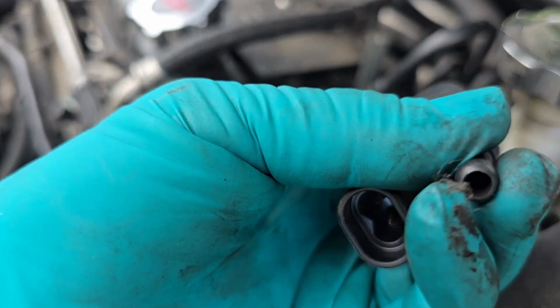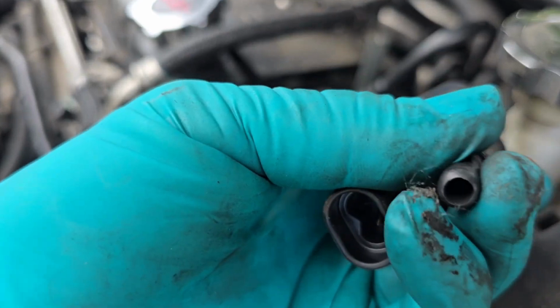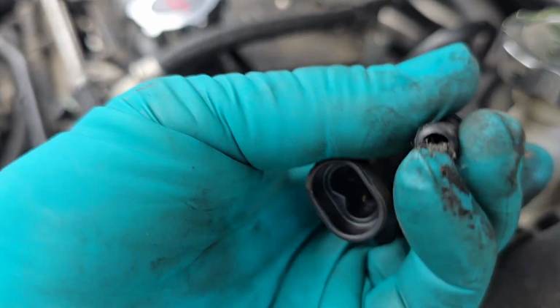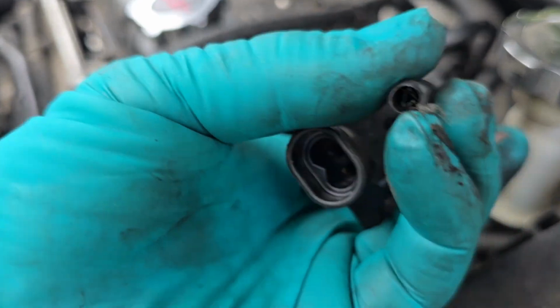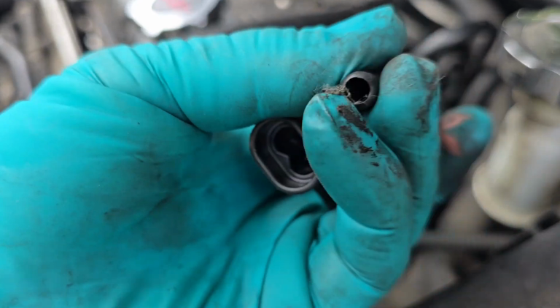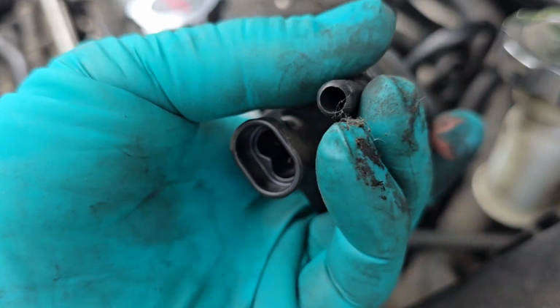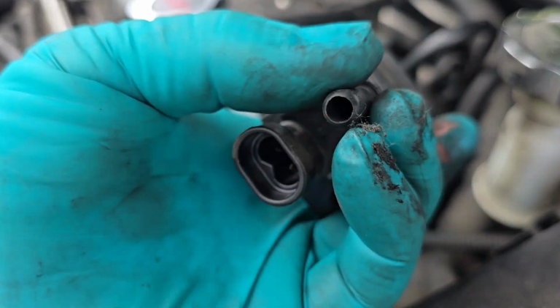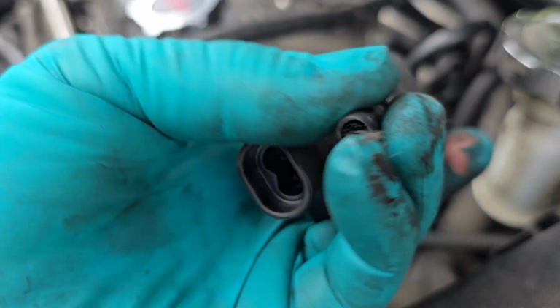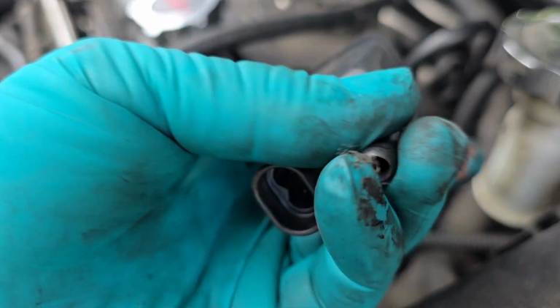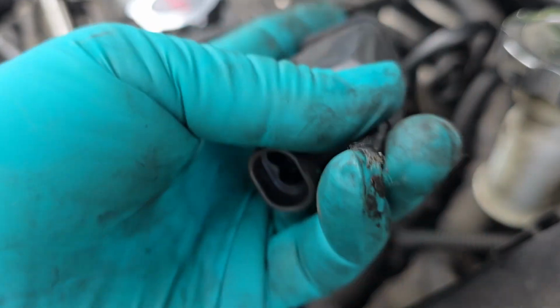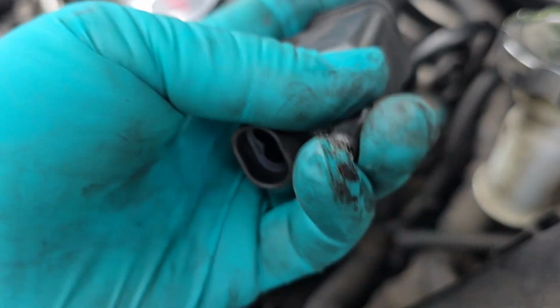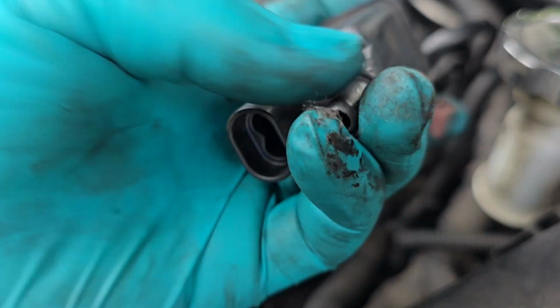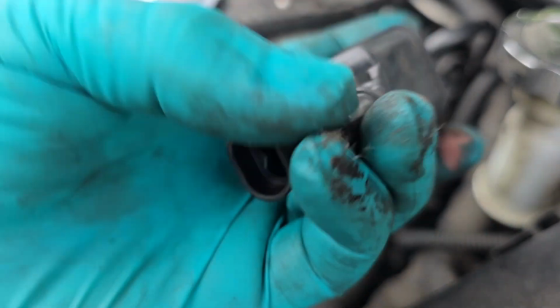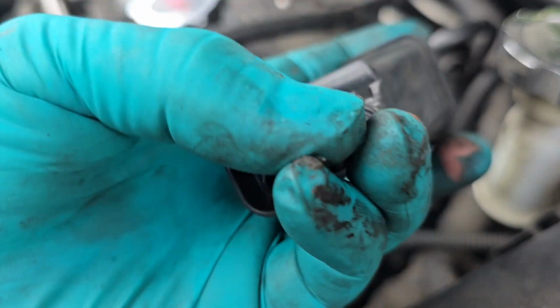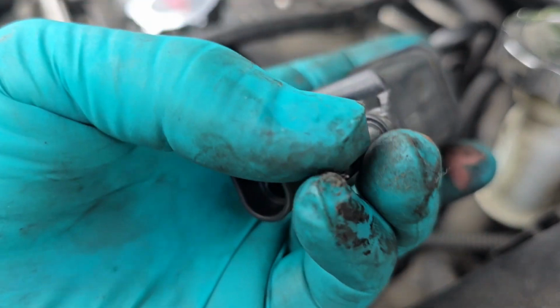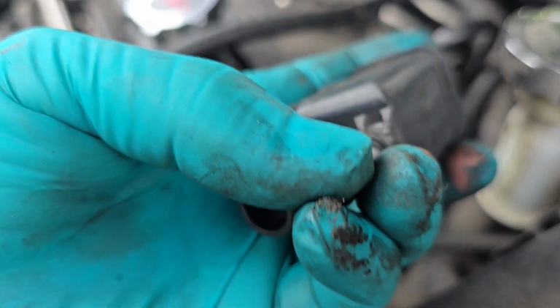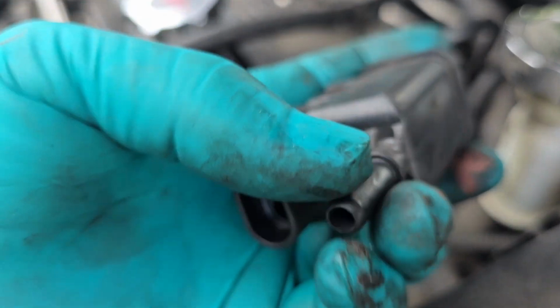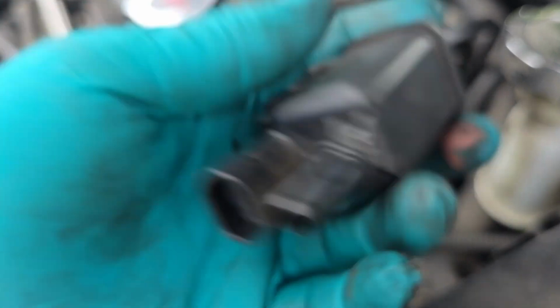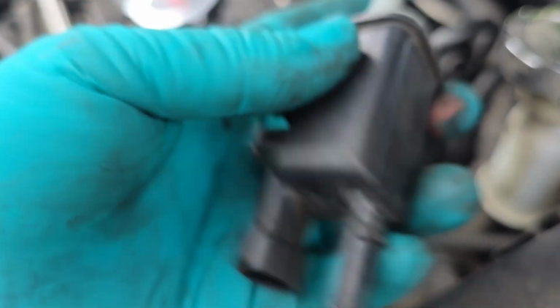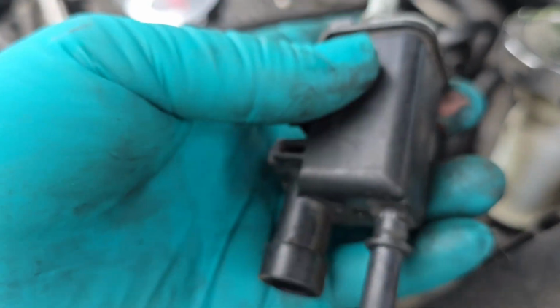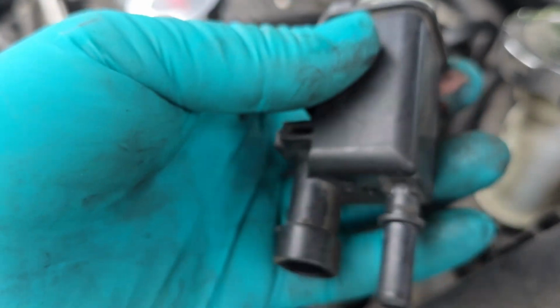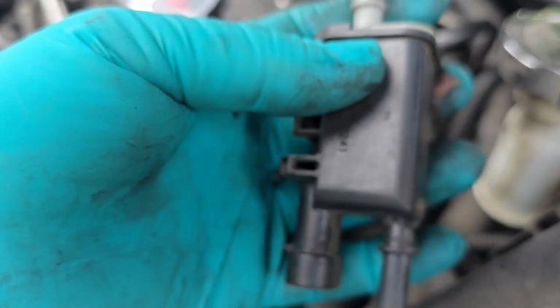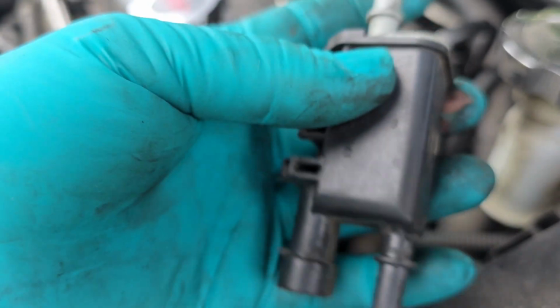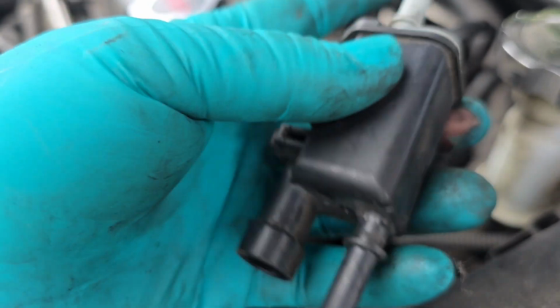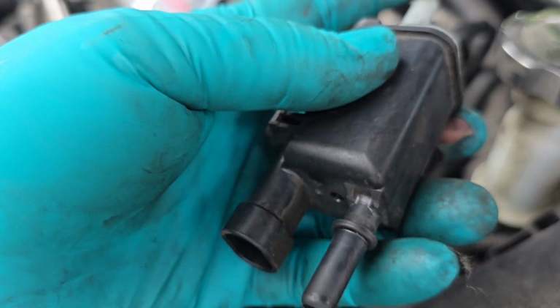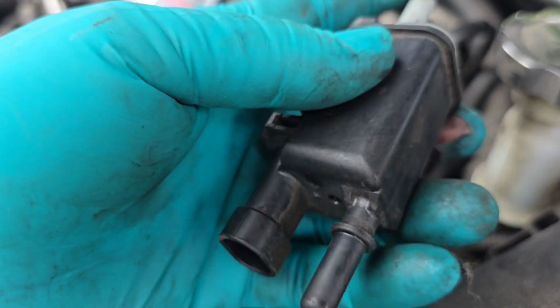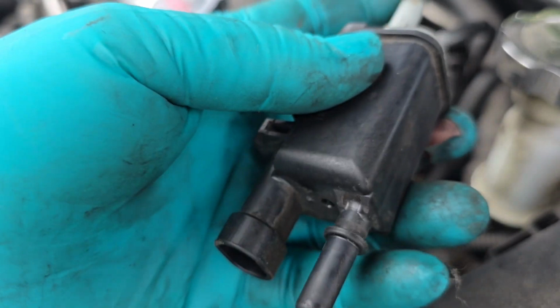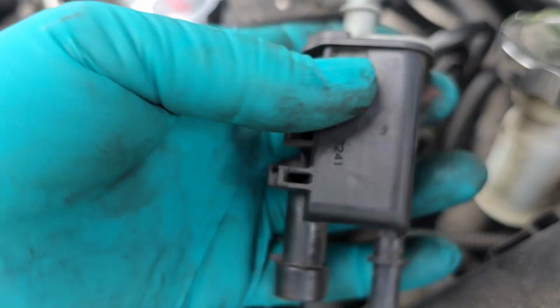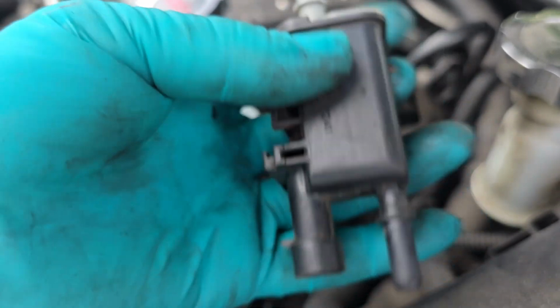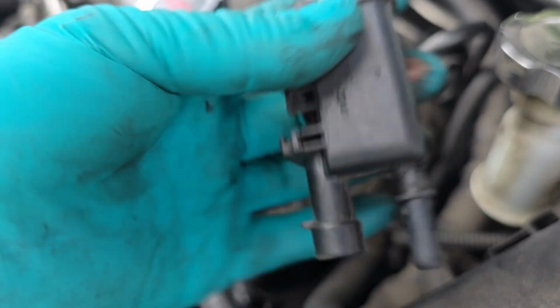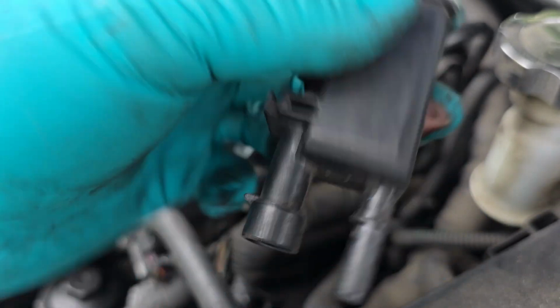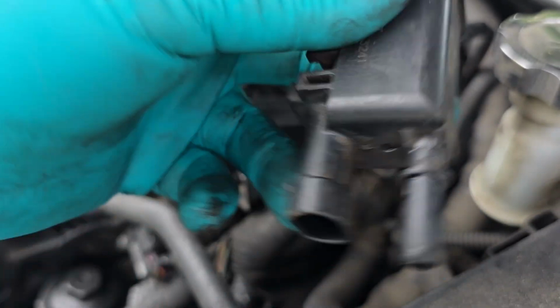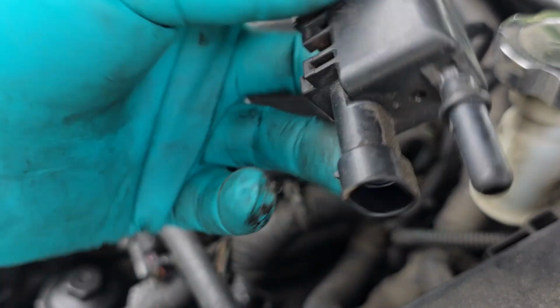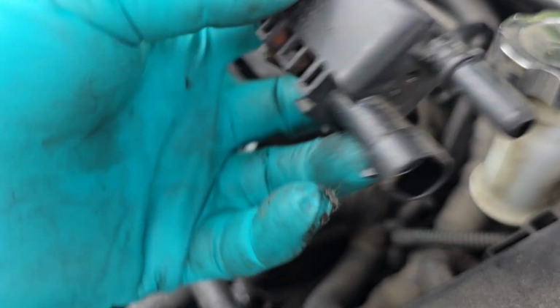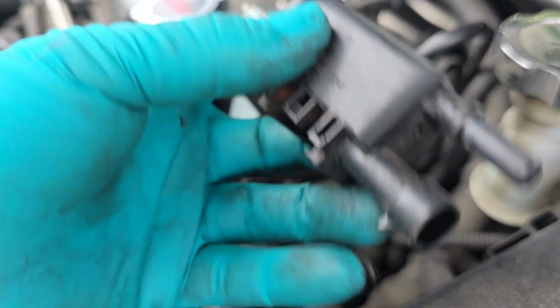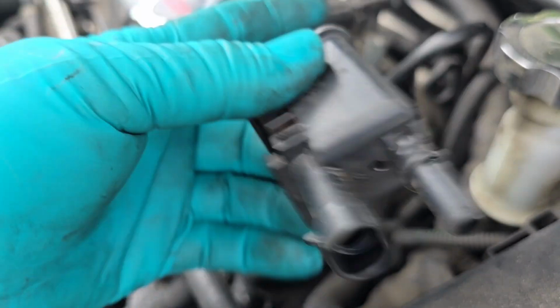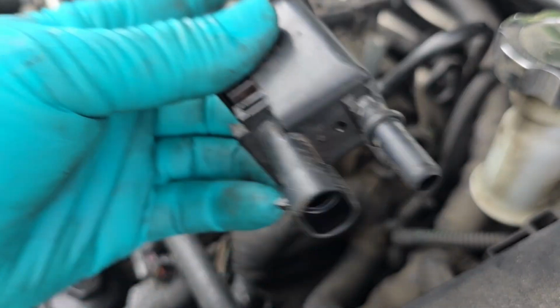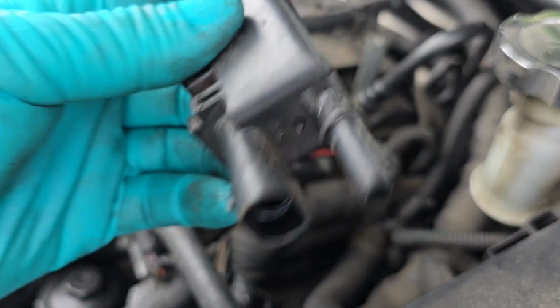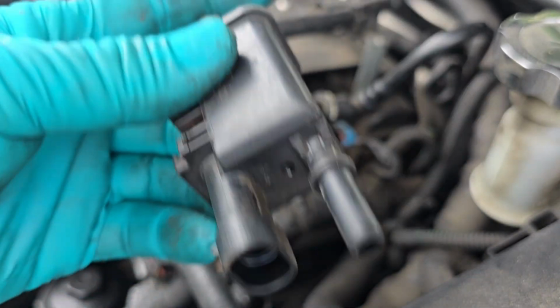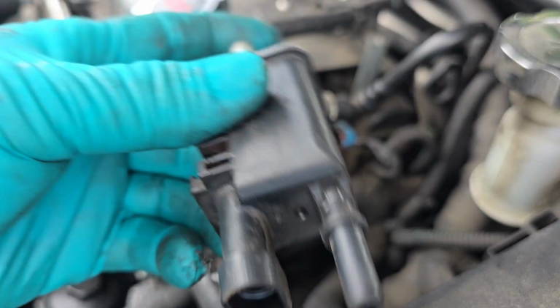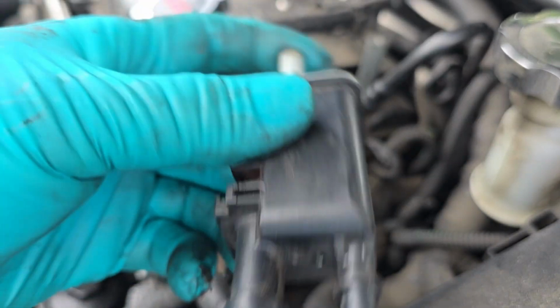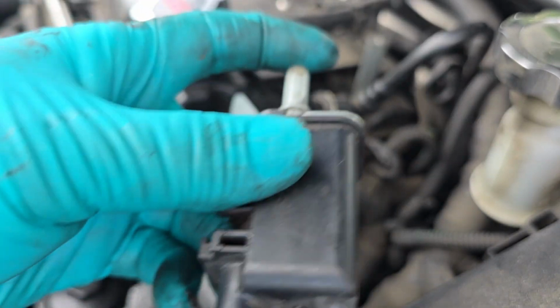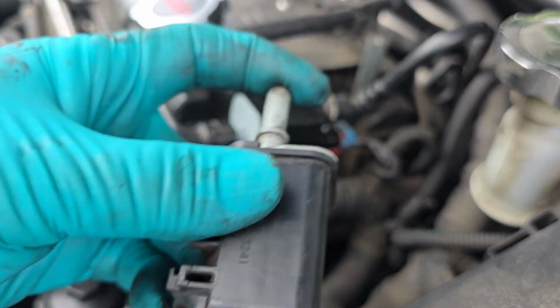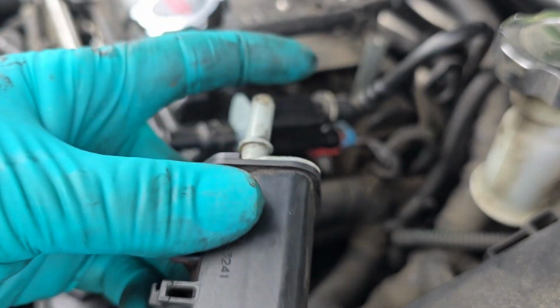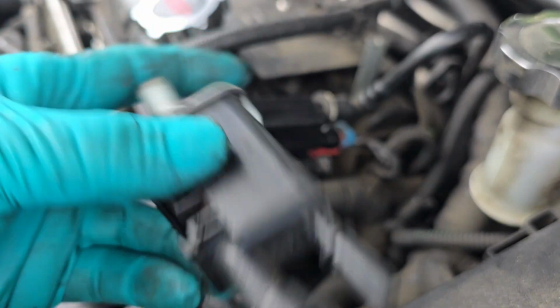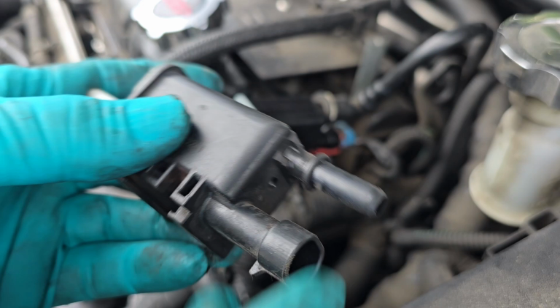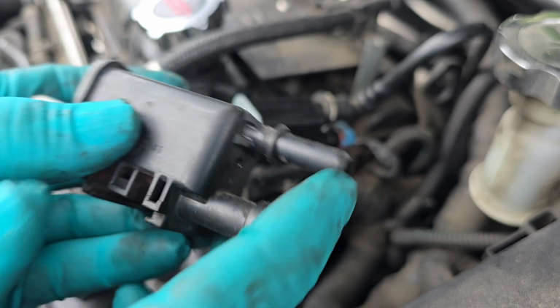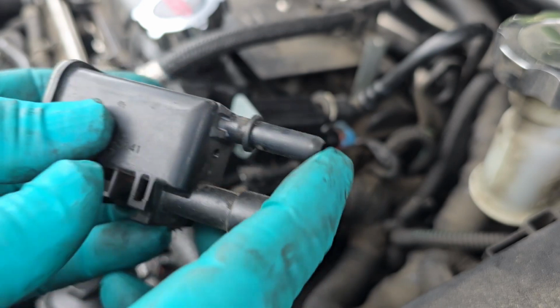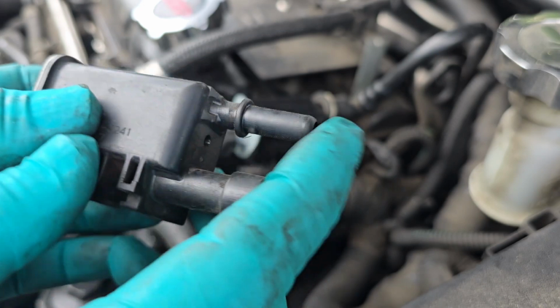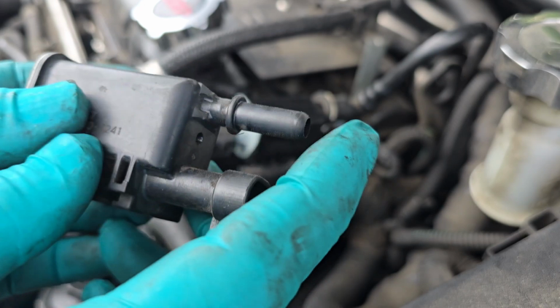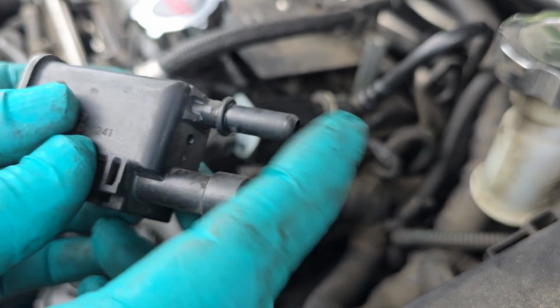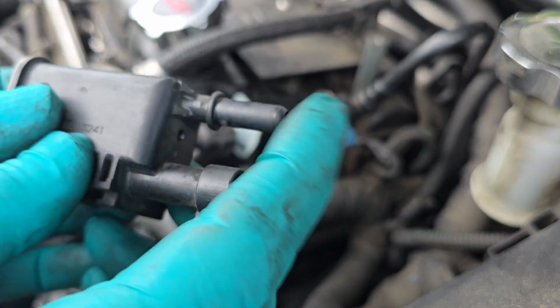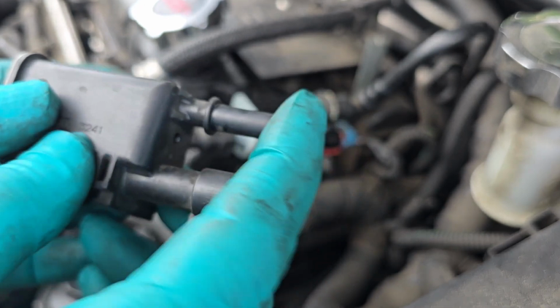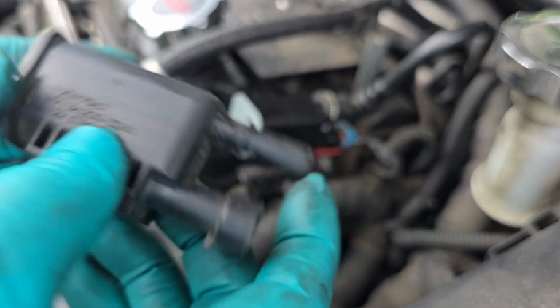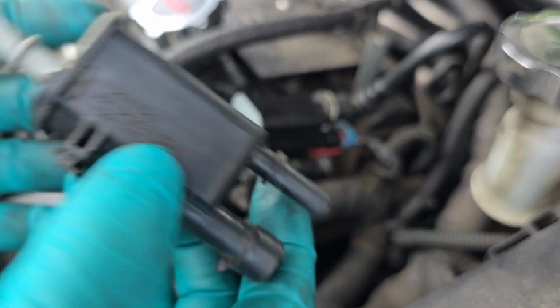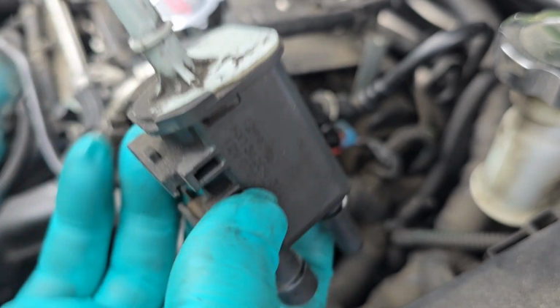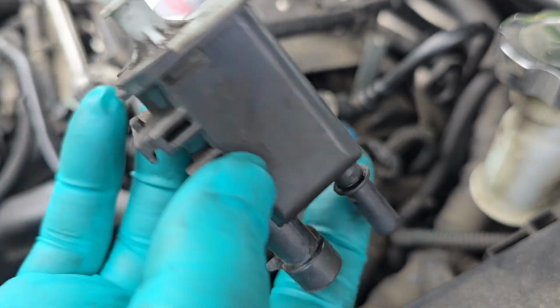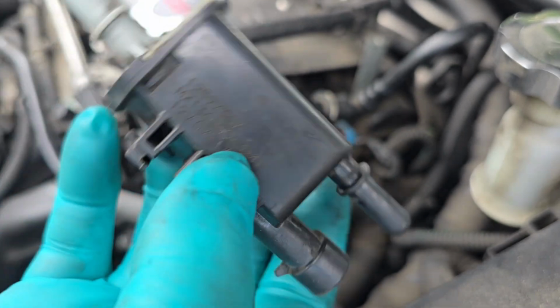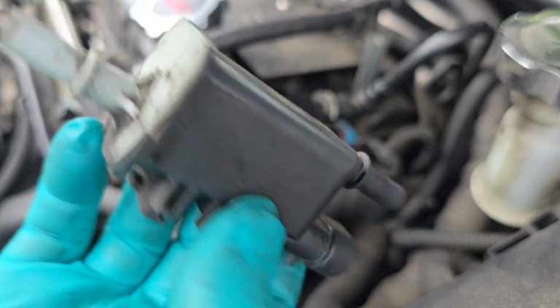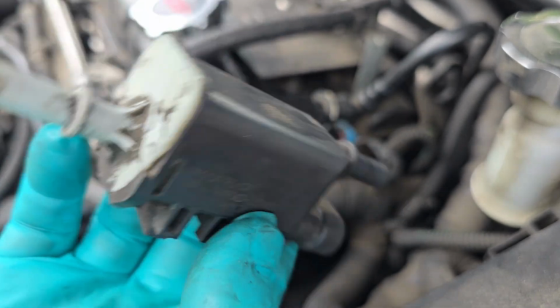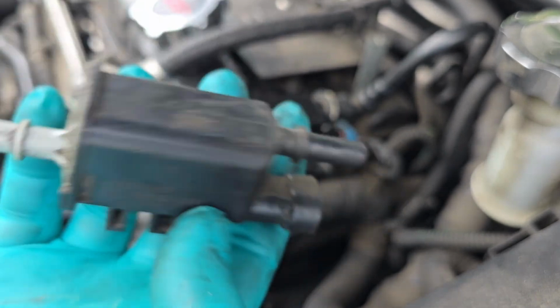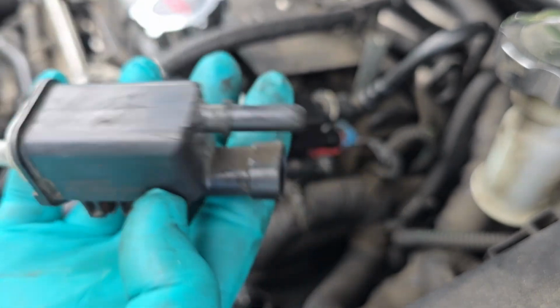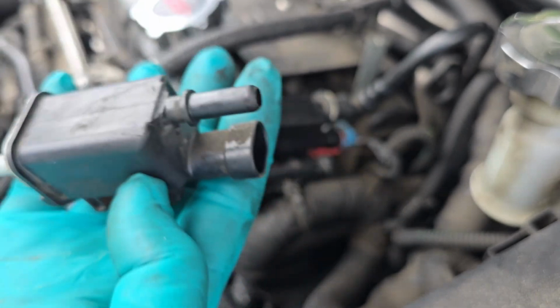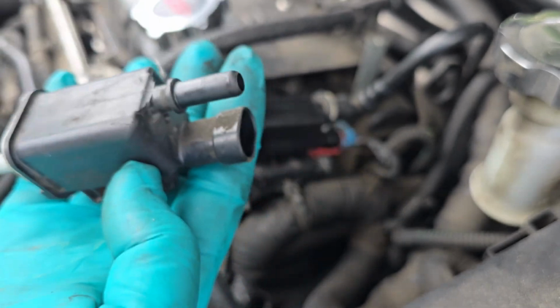So if you blow on this part right here and air comes out, then you know it's bad.